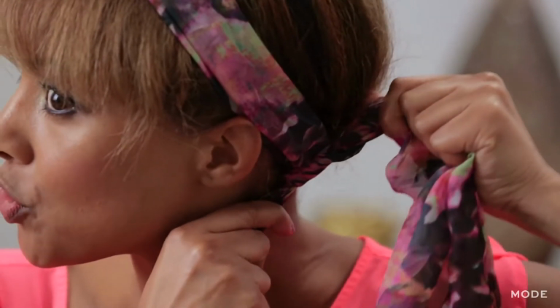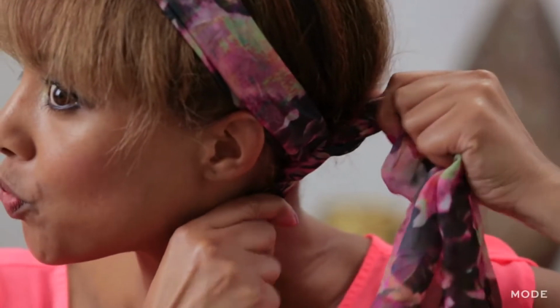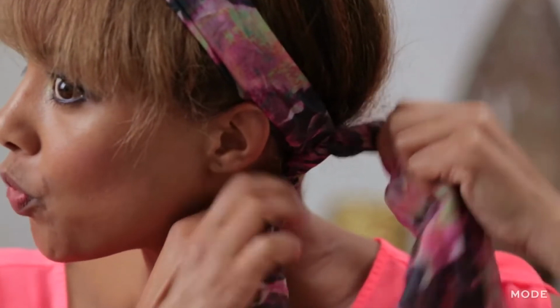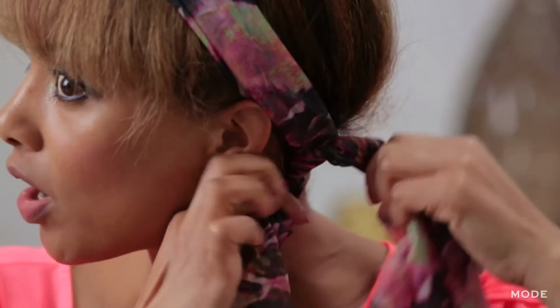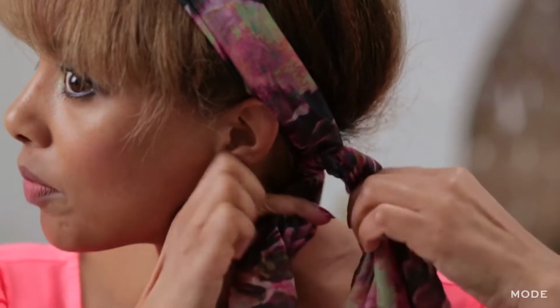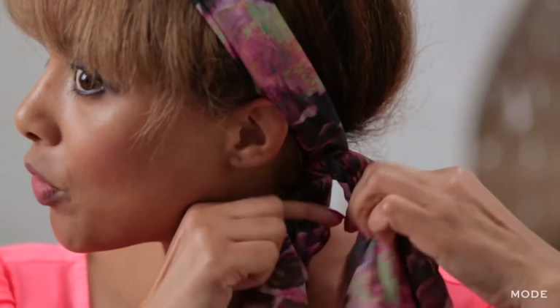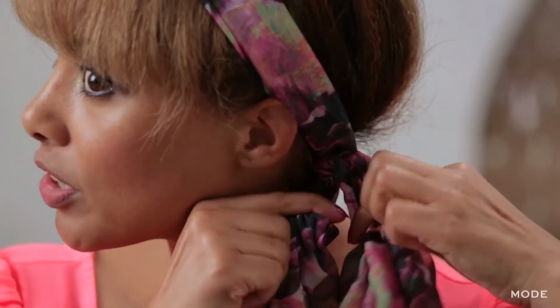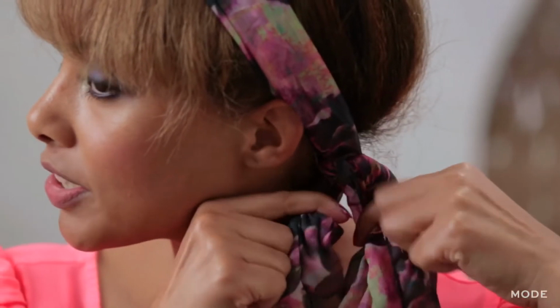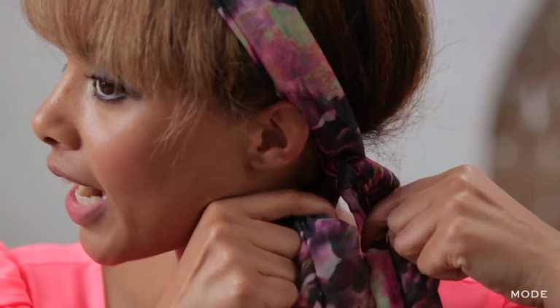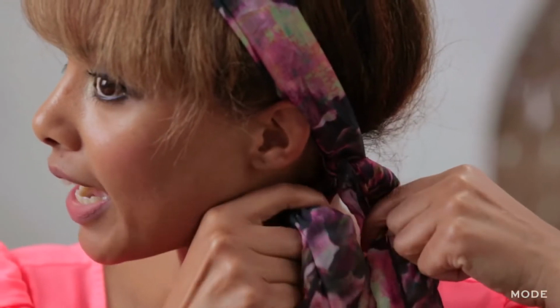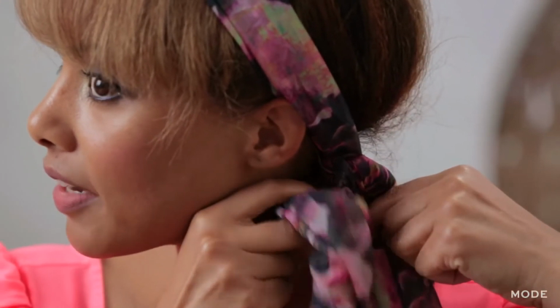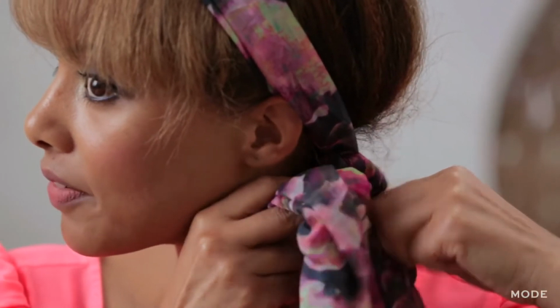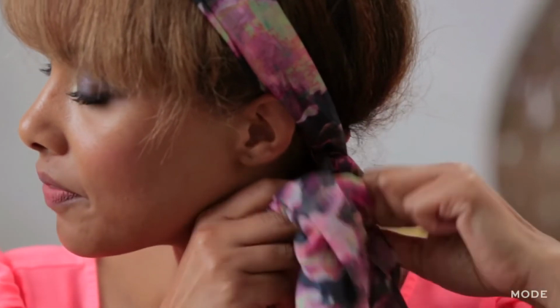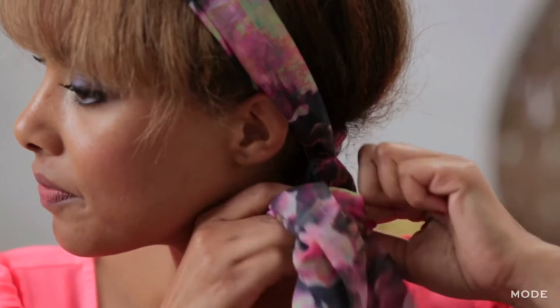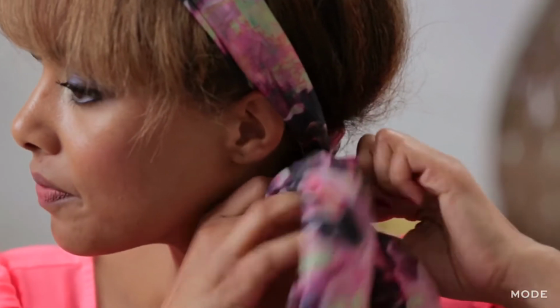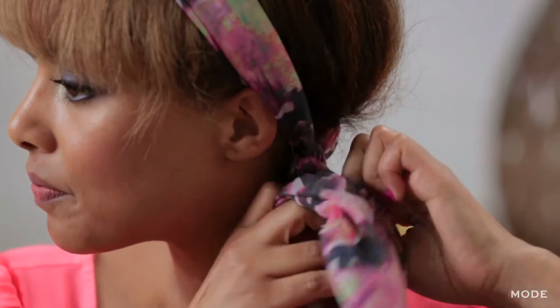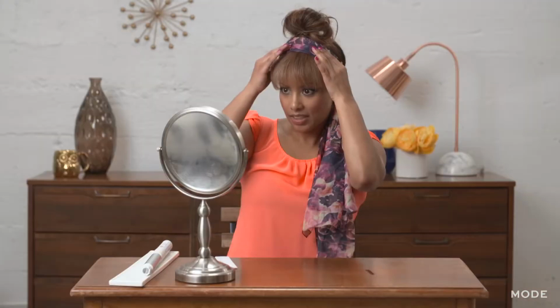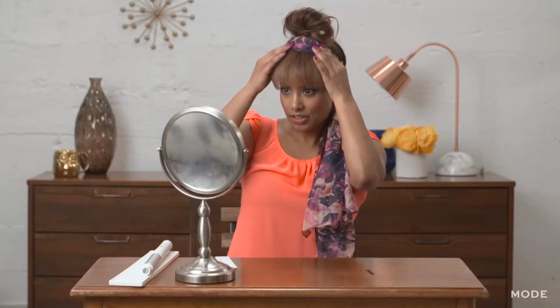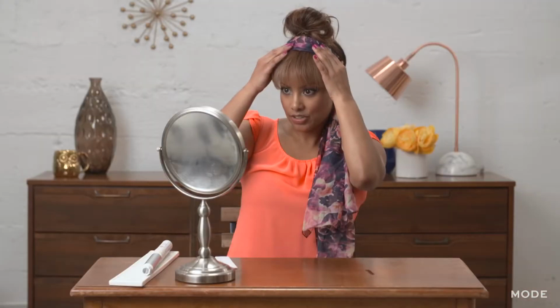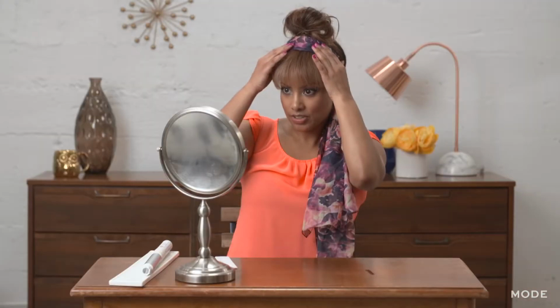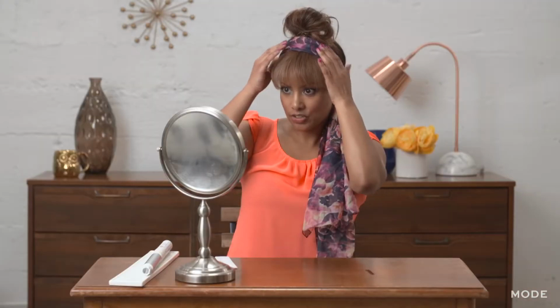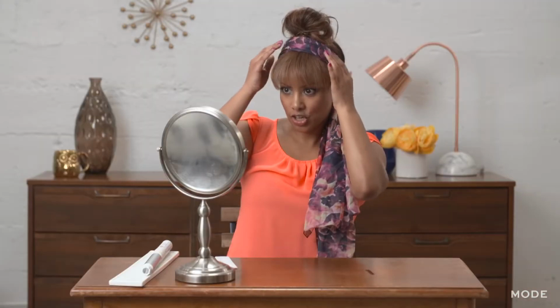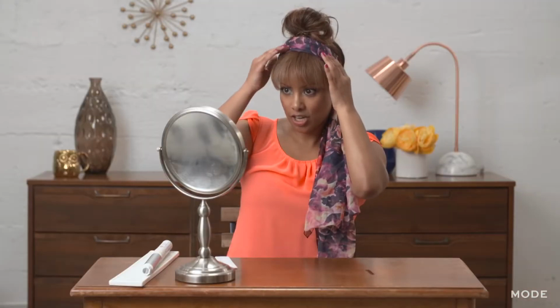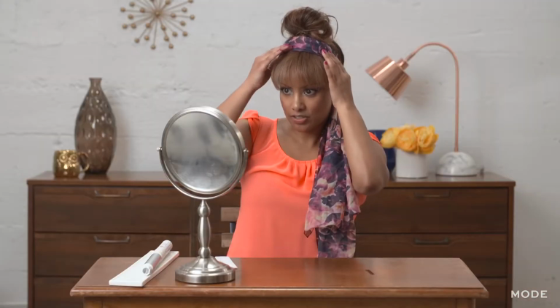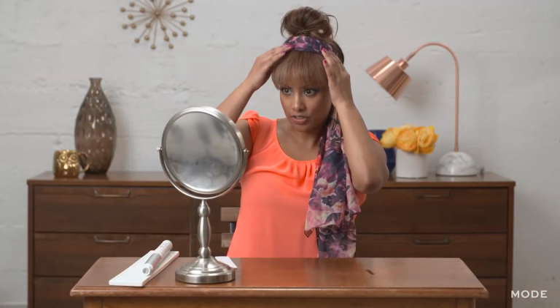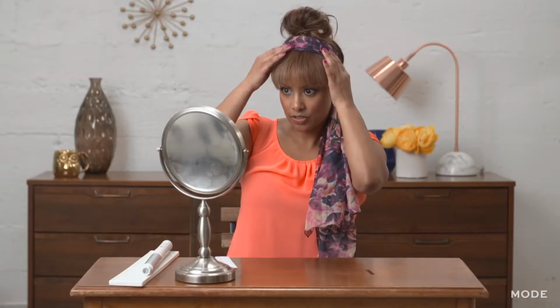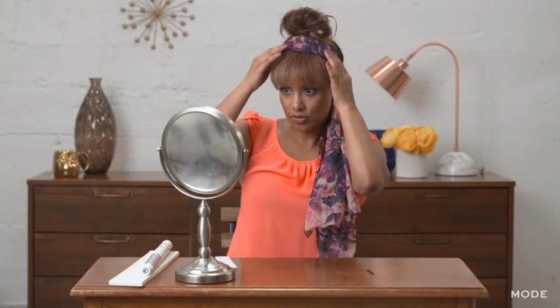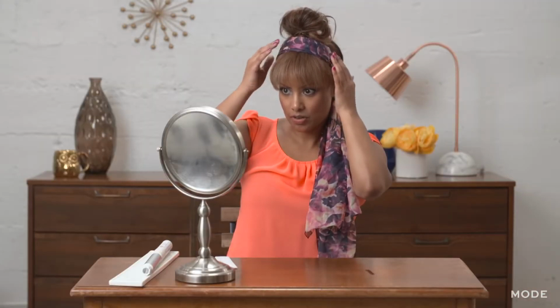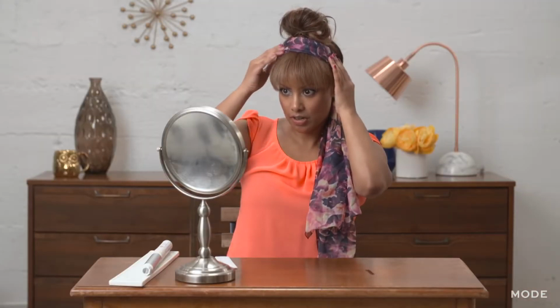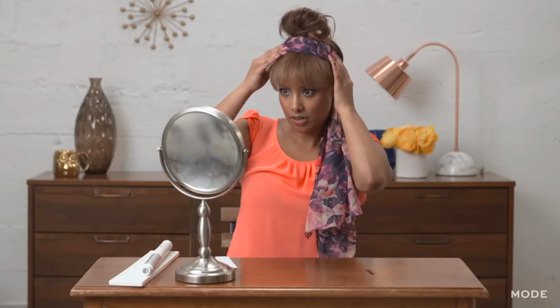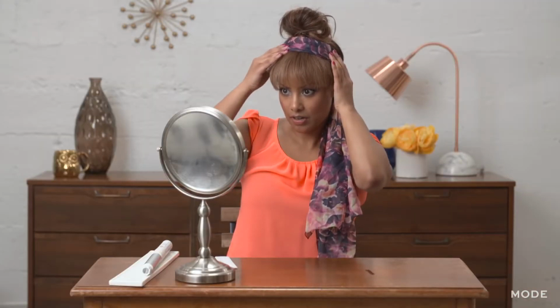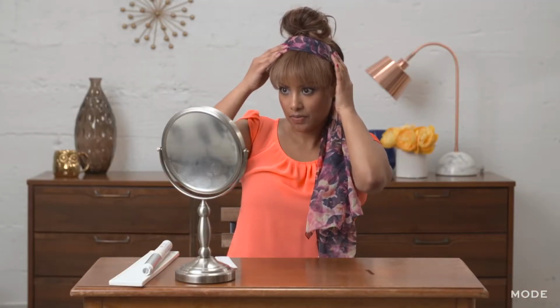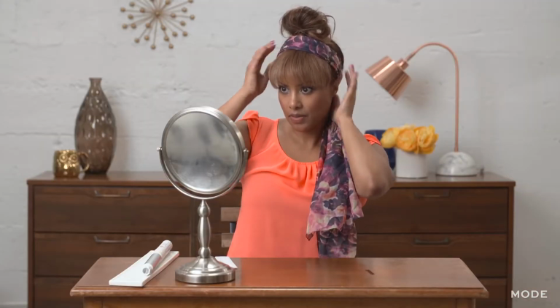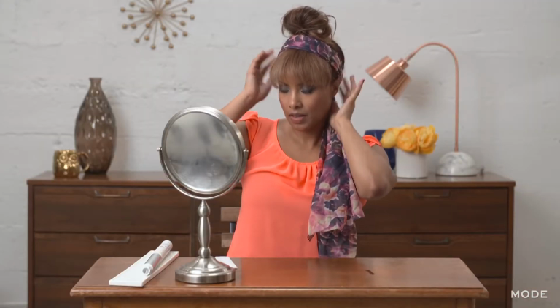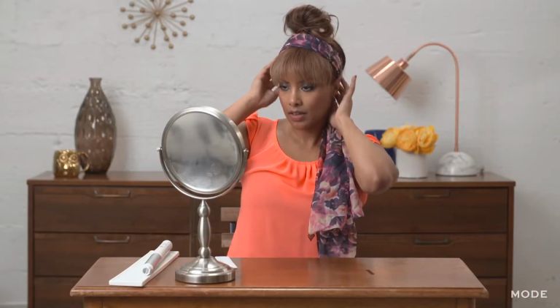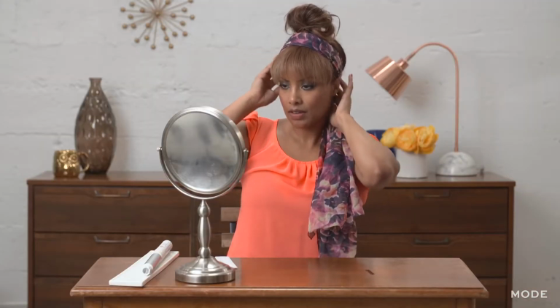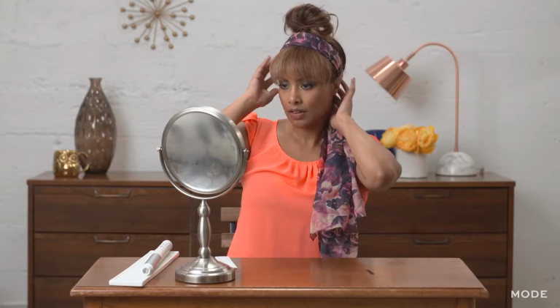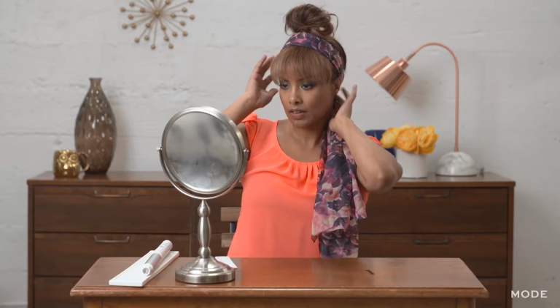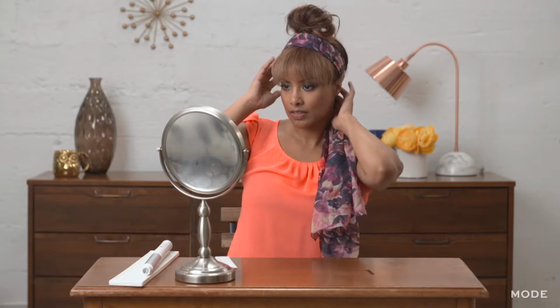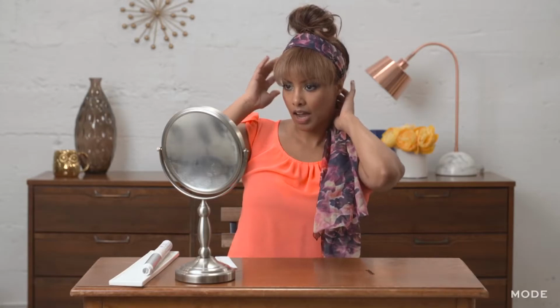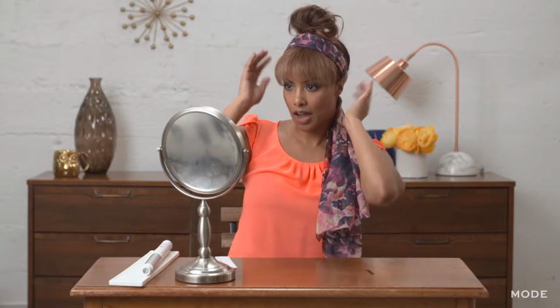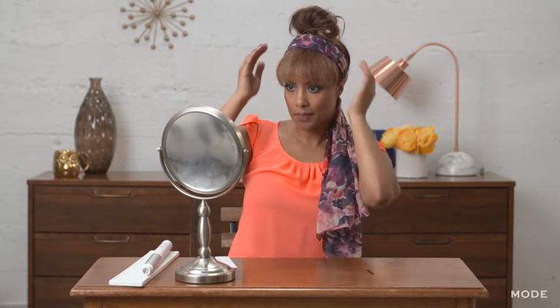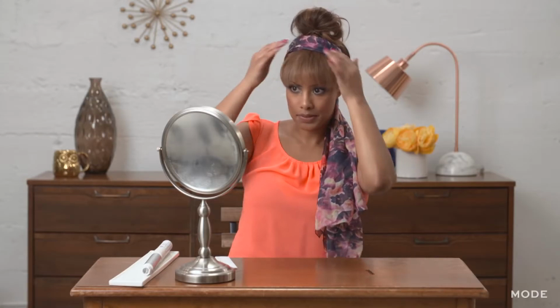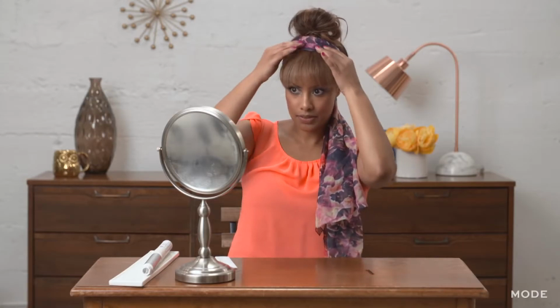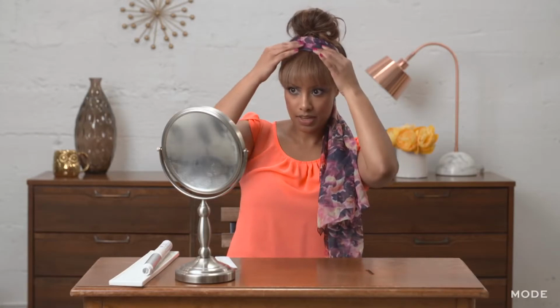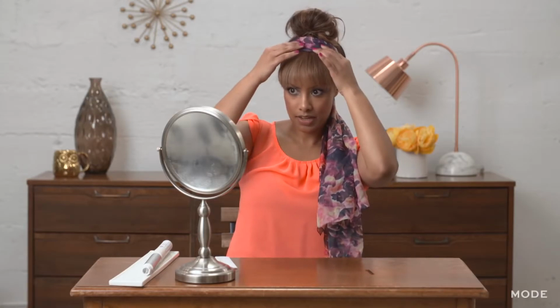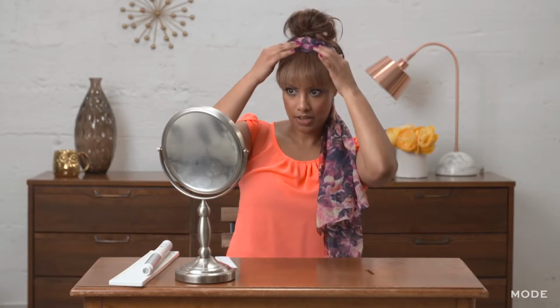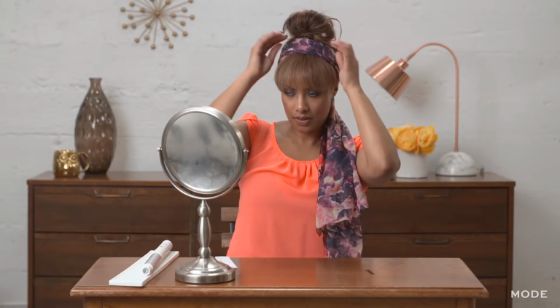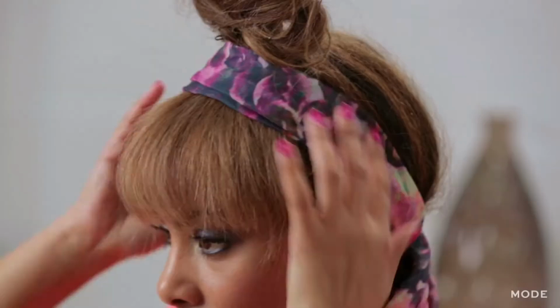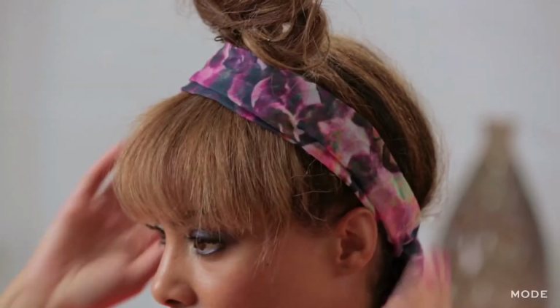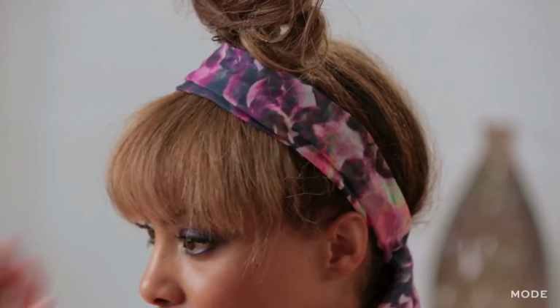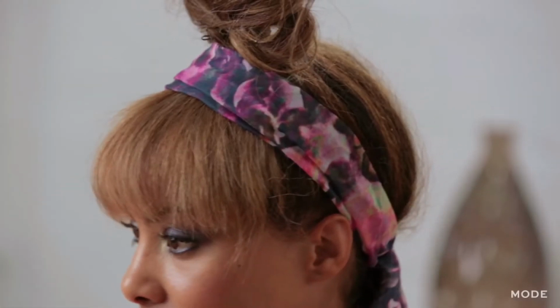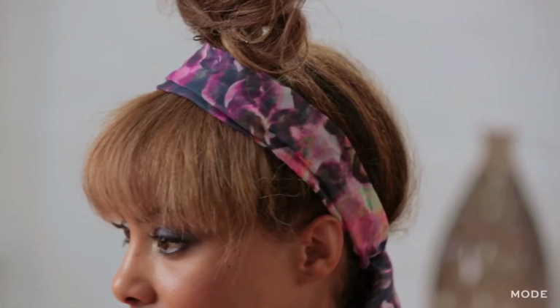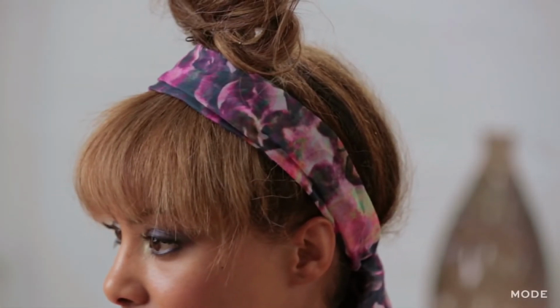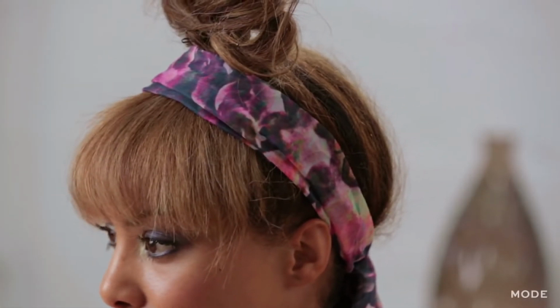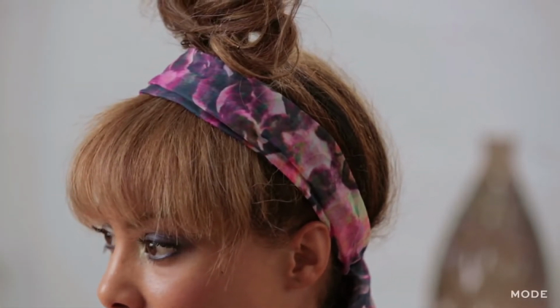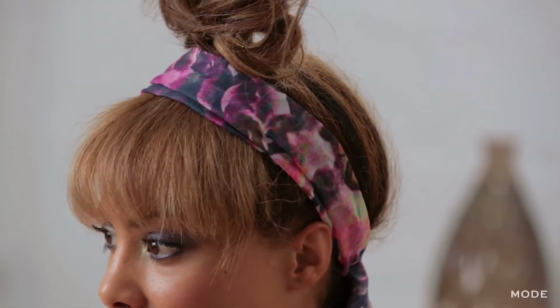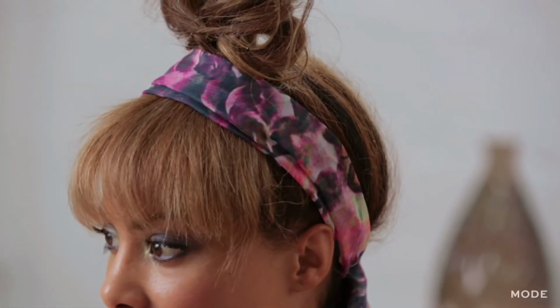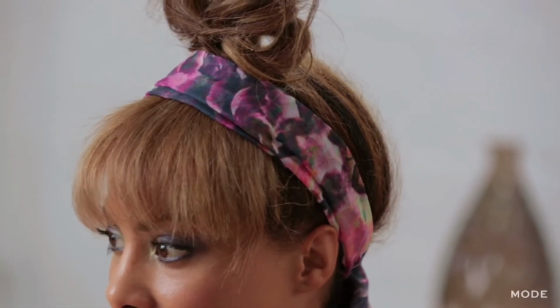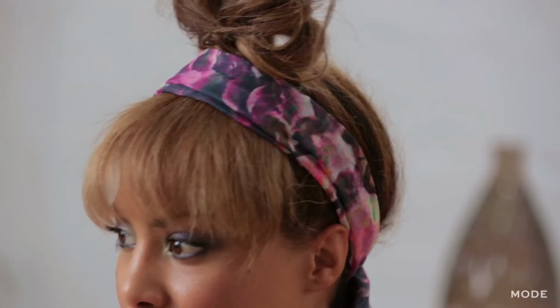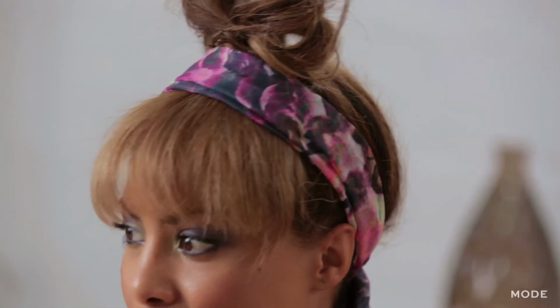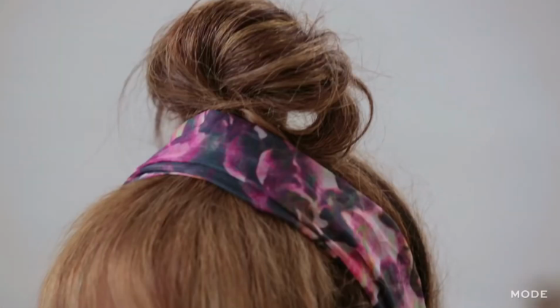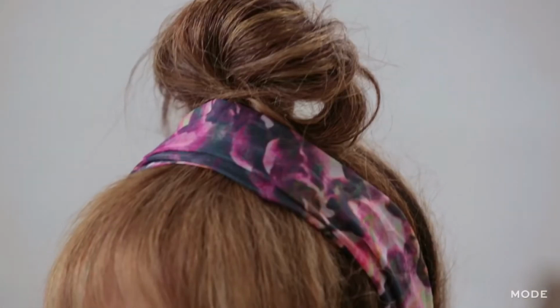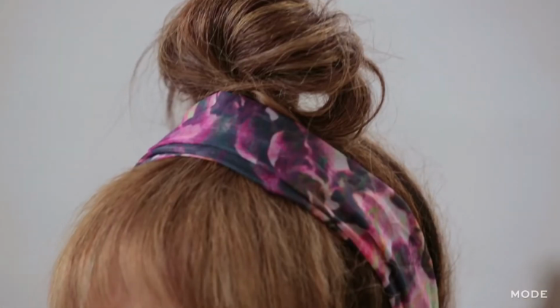This took less than two minutes, and you can see that I already start to have bangs that look real. So now that we have our bangs in place, I'm going to go ahead and start to add my scarf.